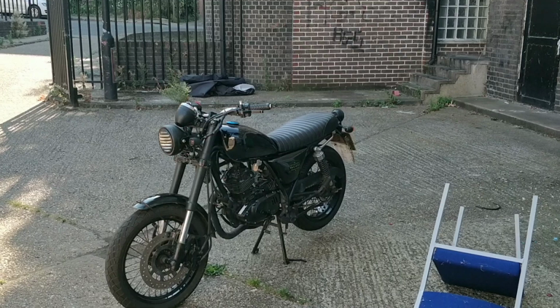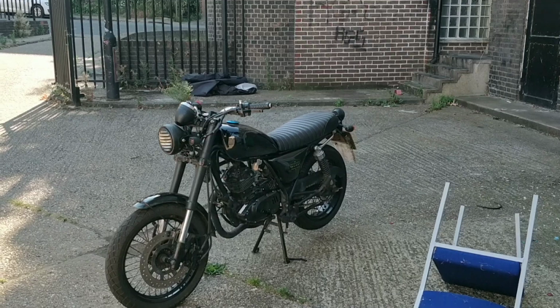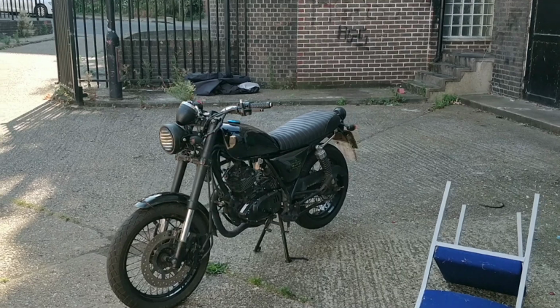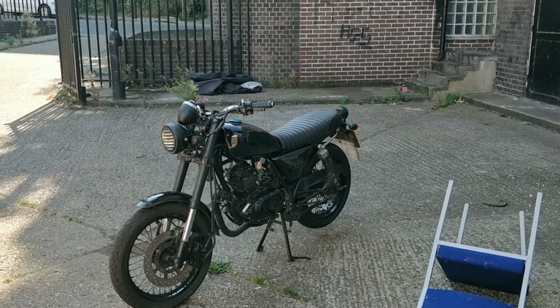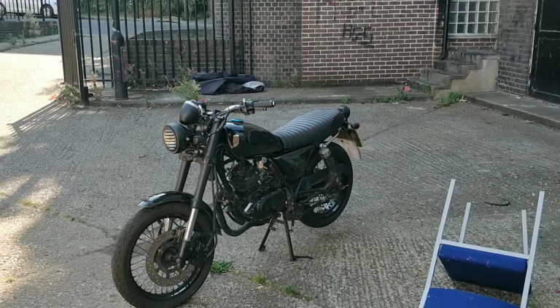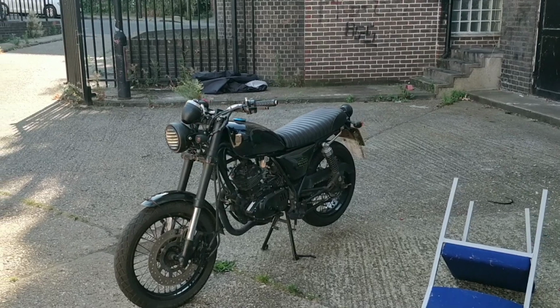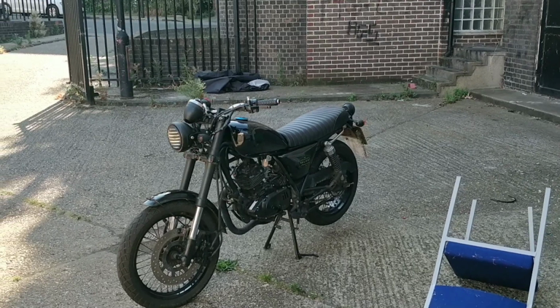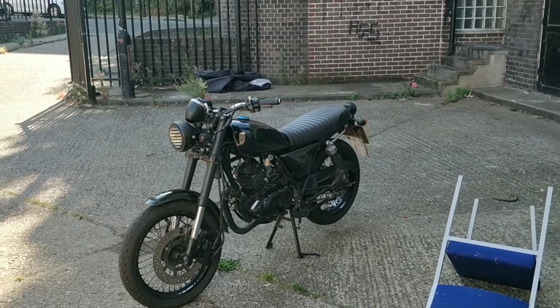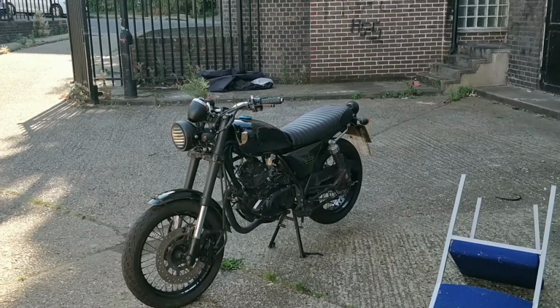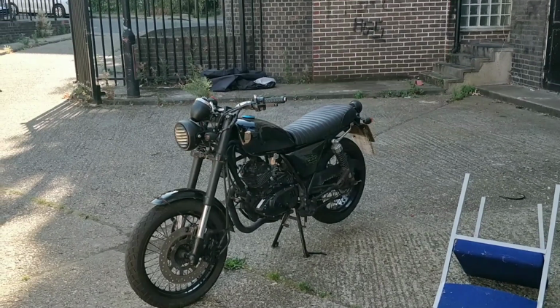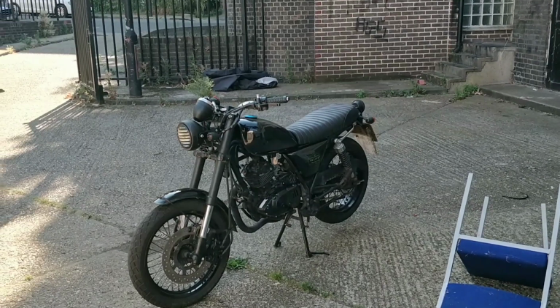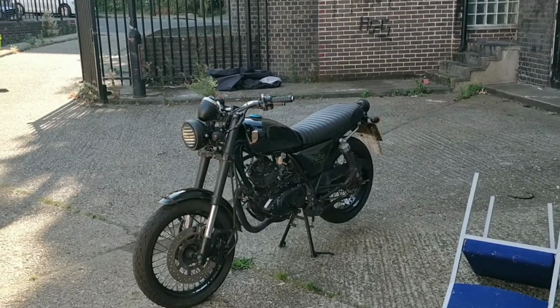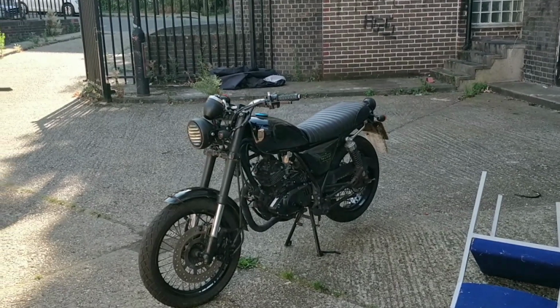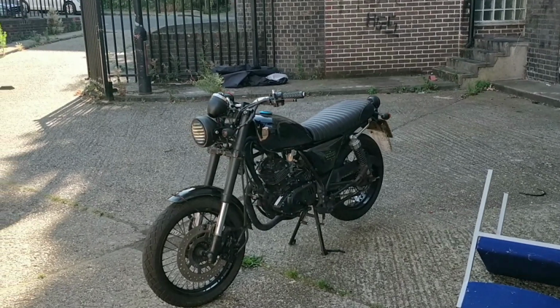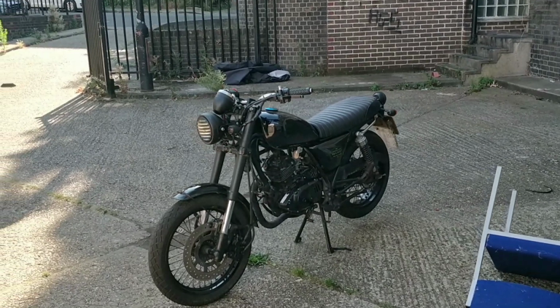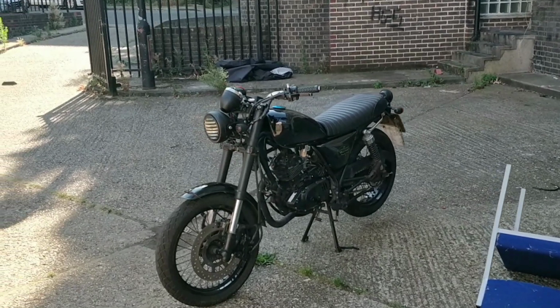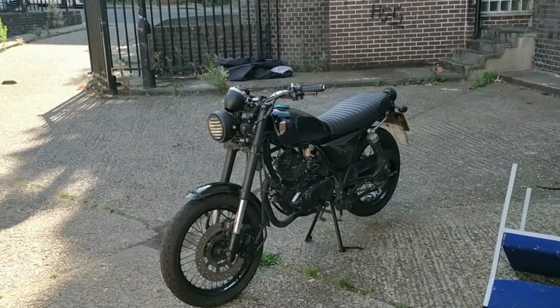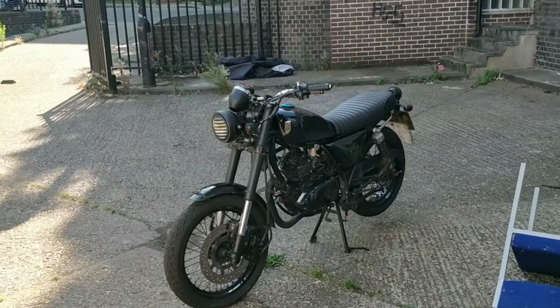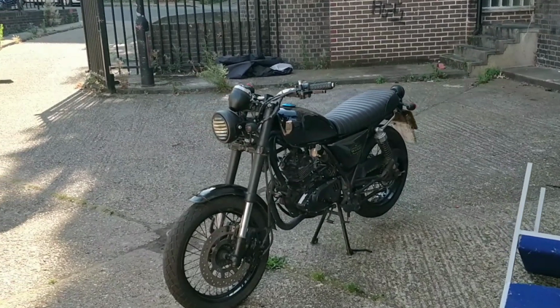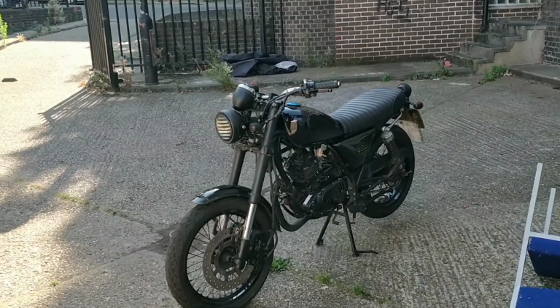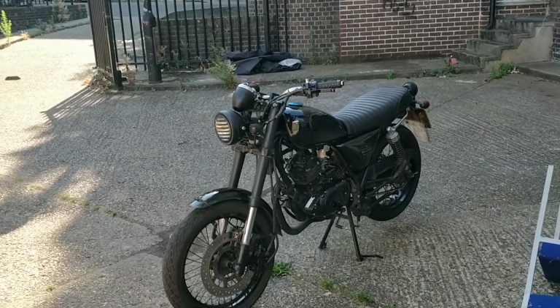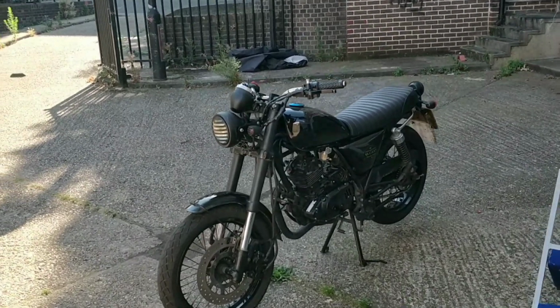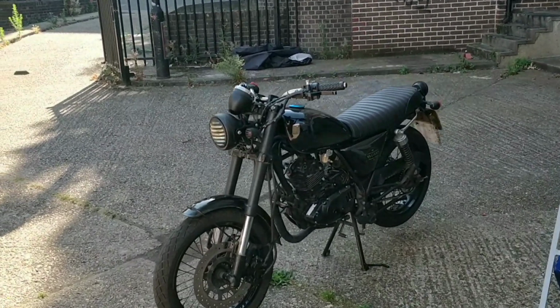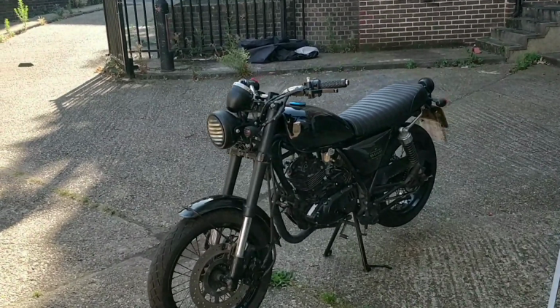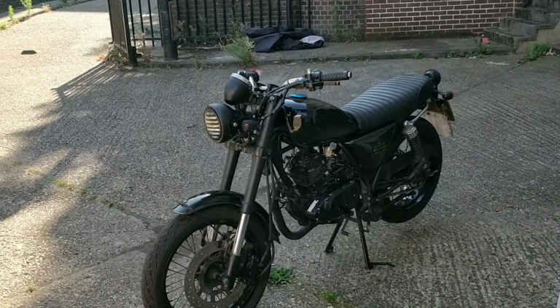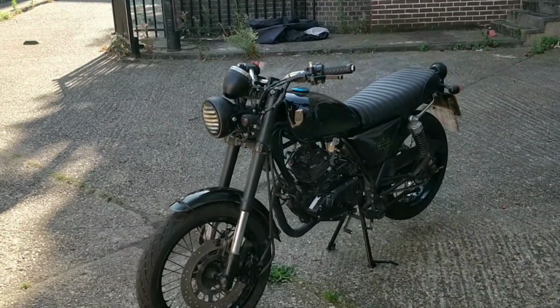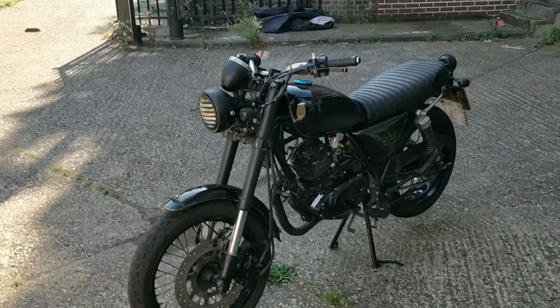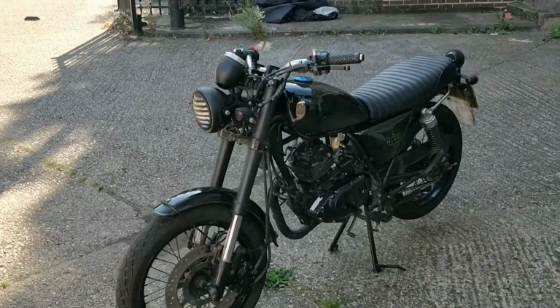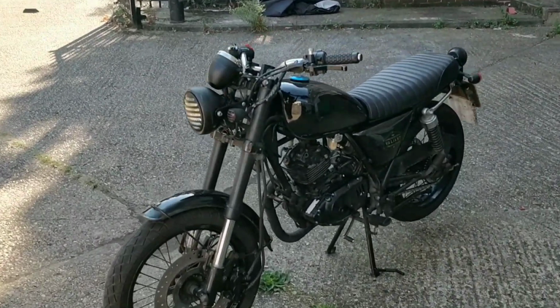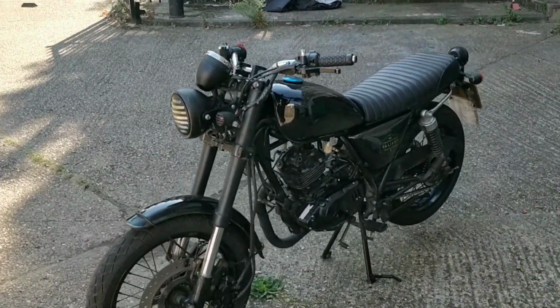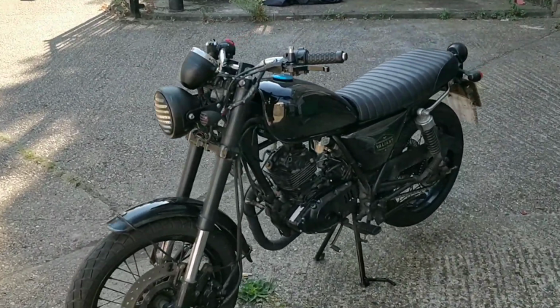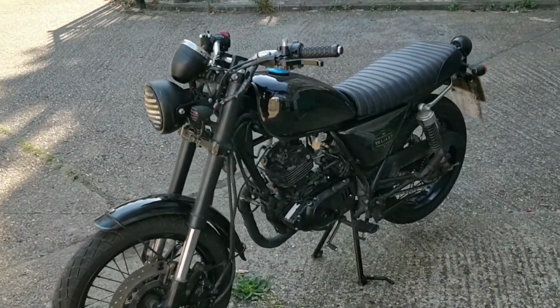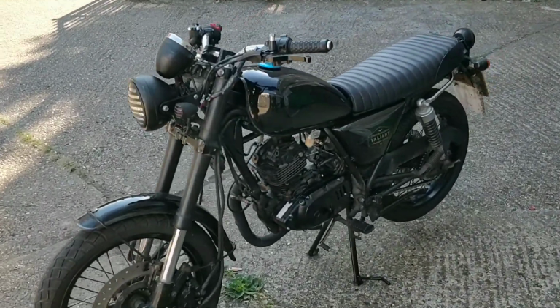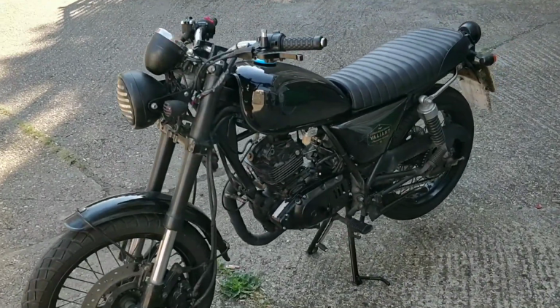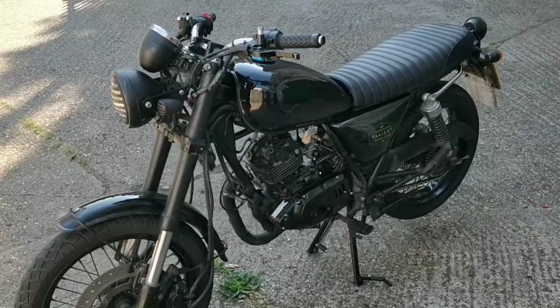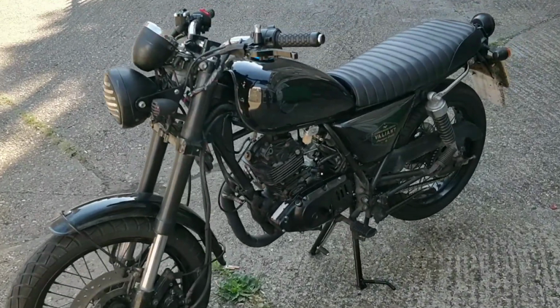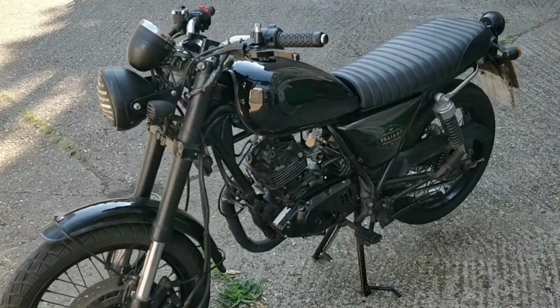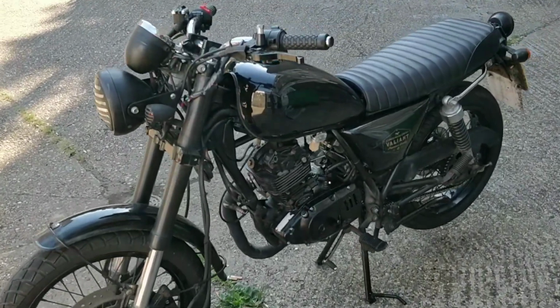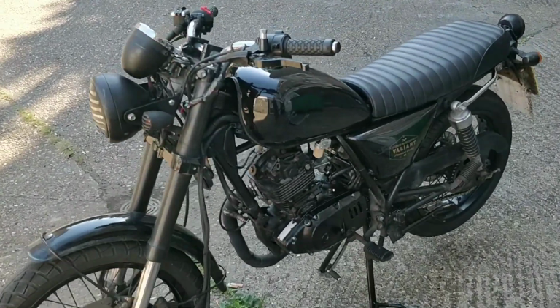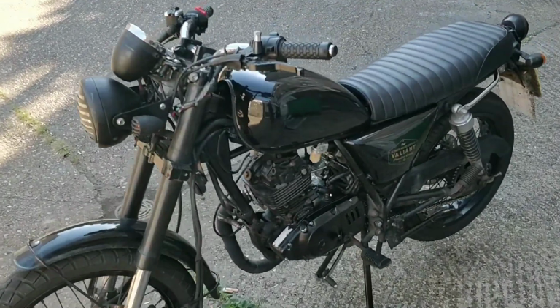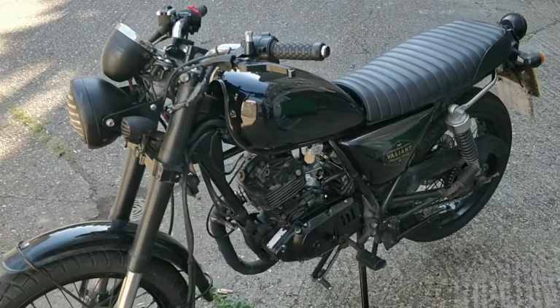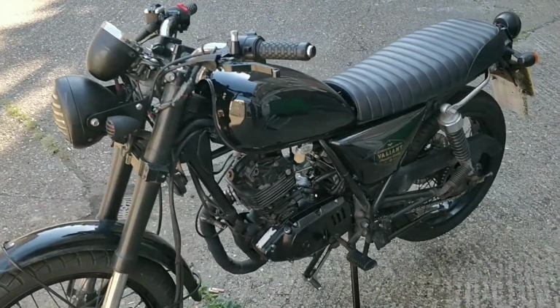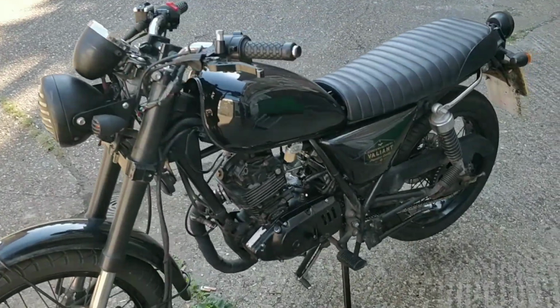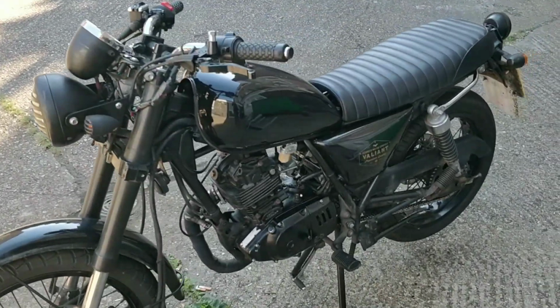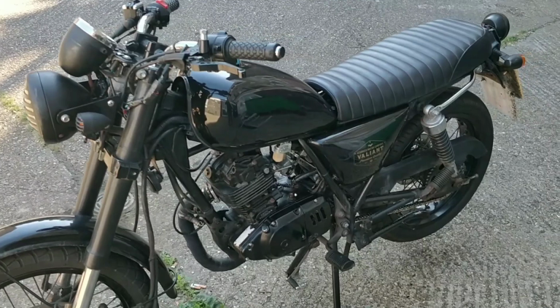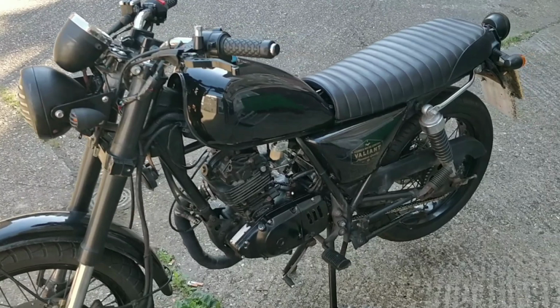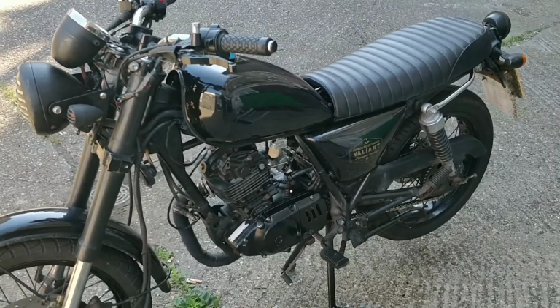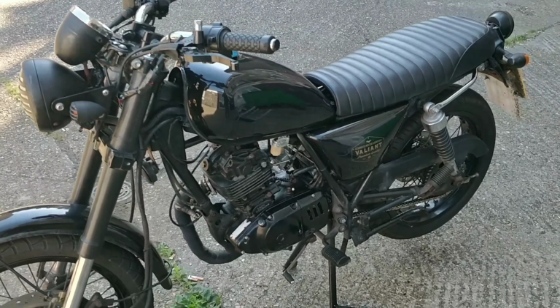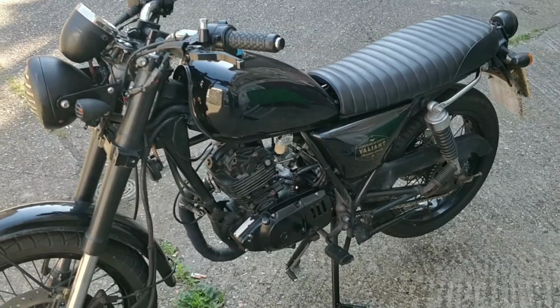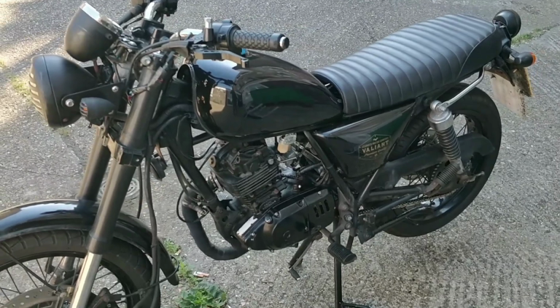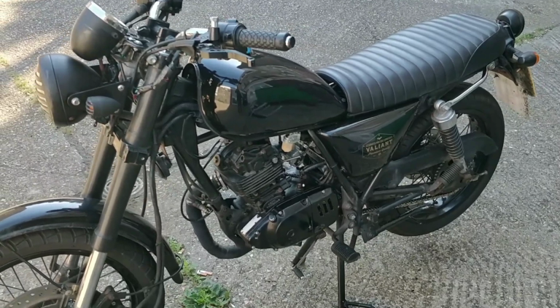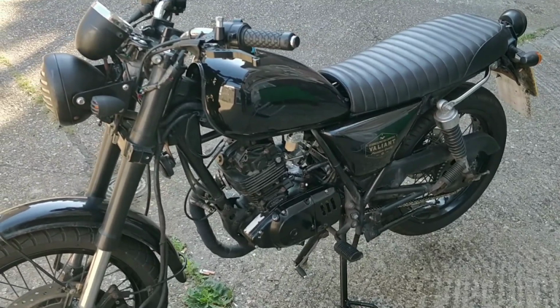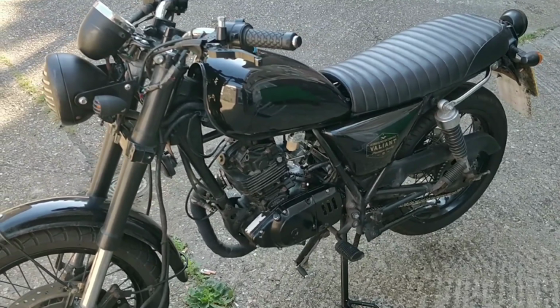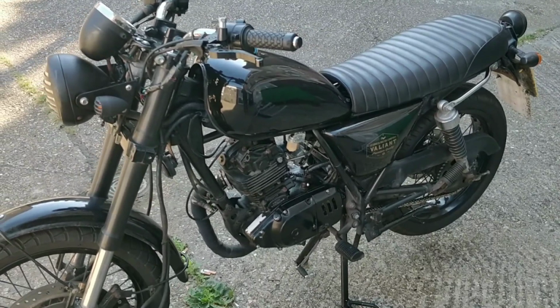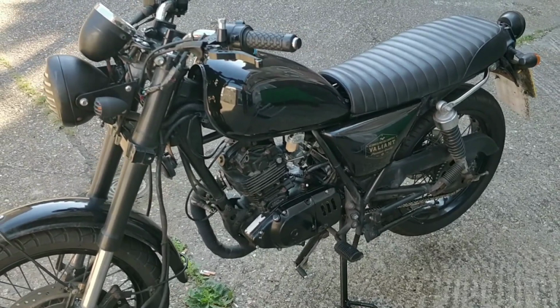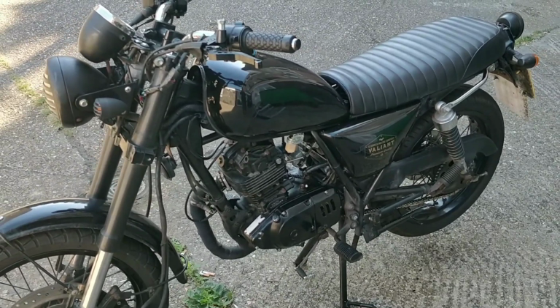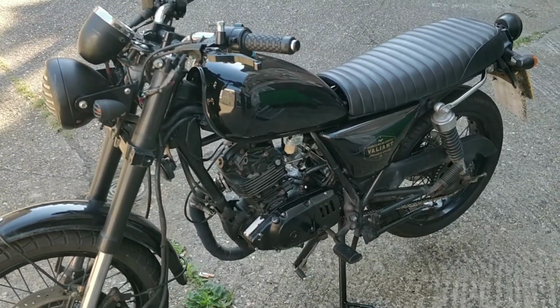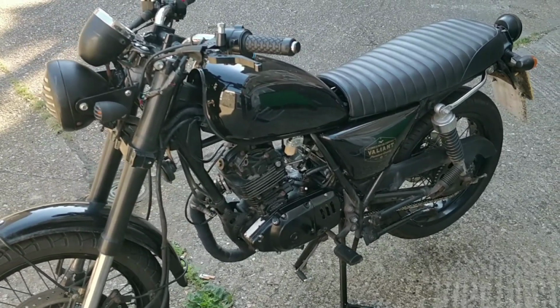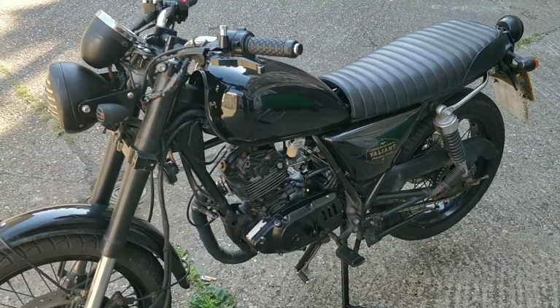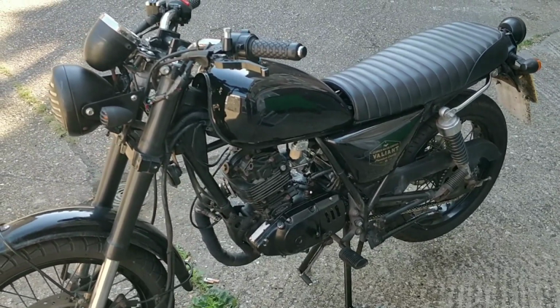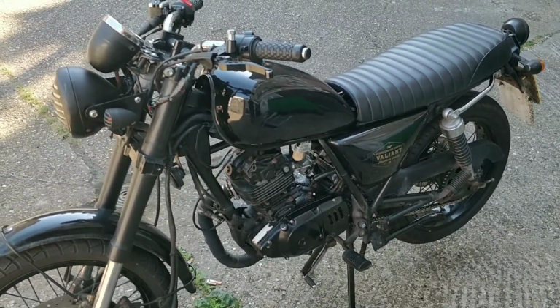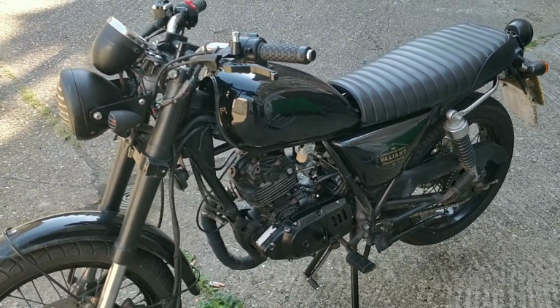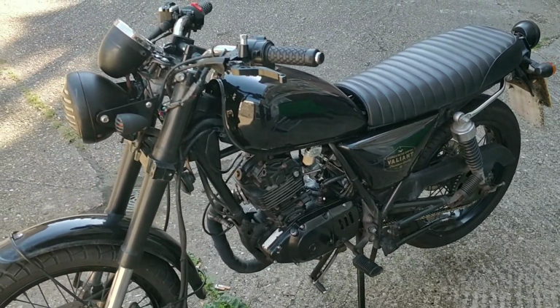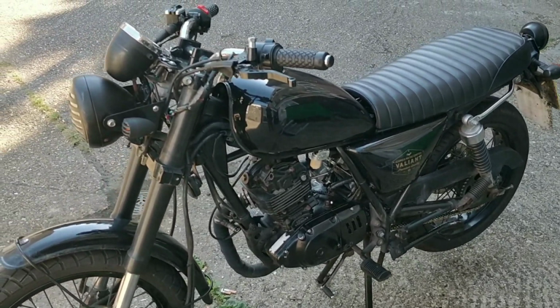Hi everyone and welcome back to my channel. I am the Motorcycle Rescuer and this is Motorcycle Rescuer.